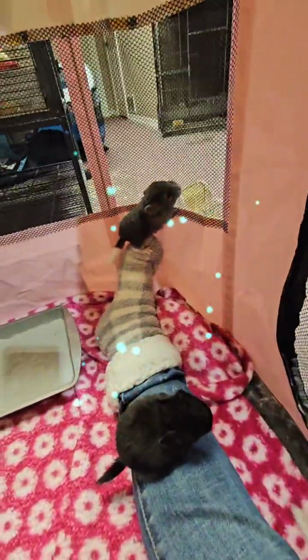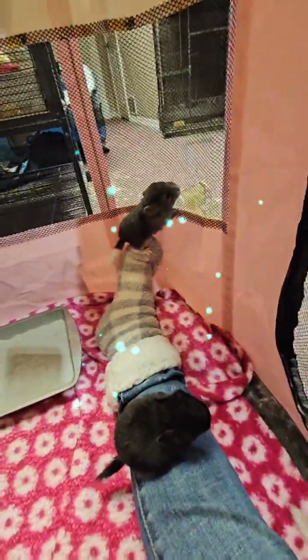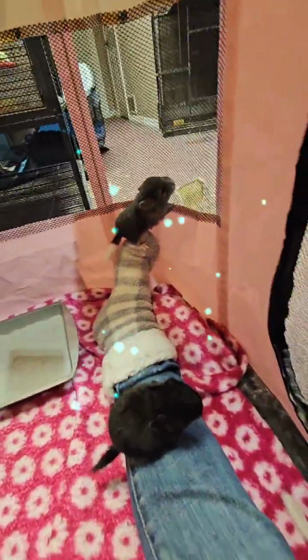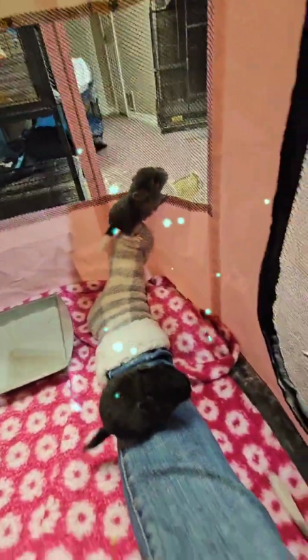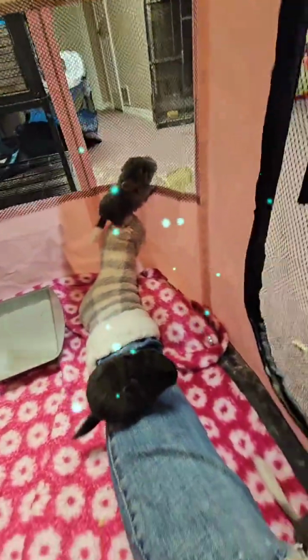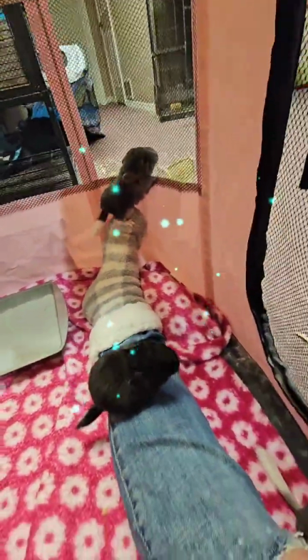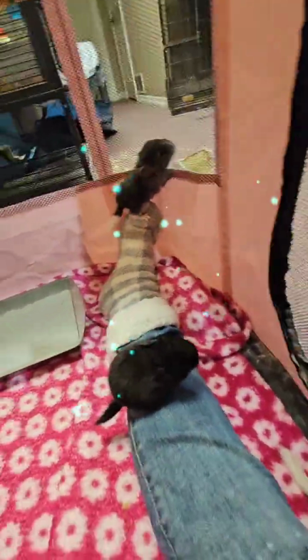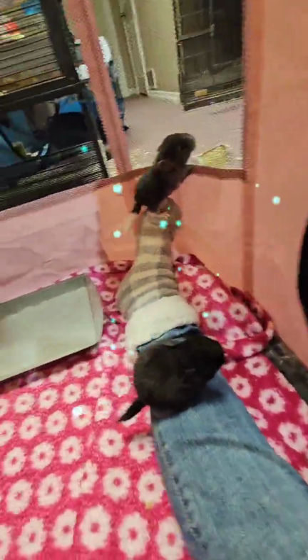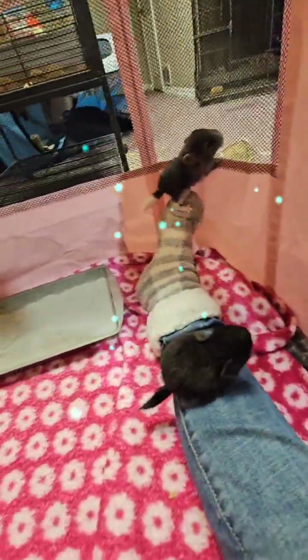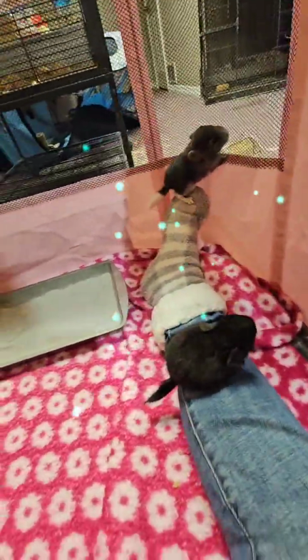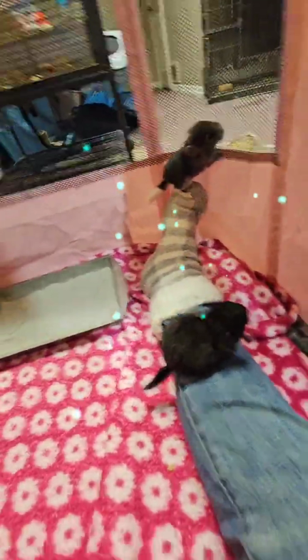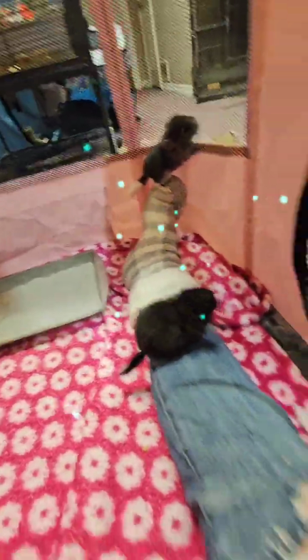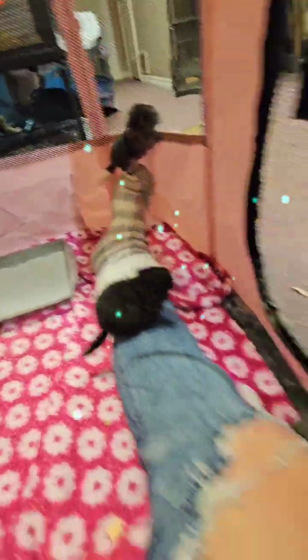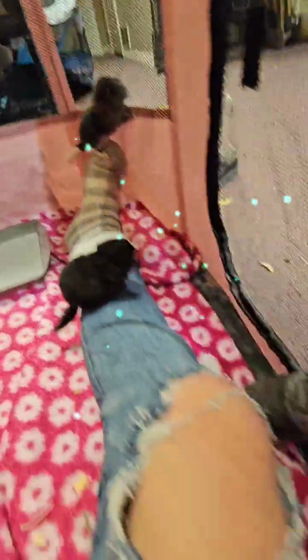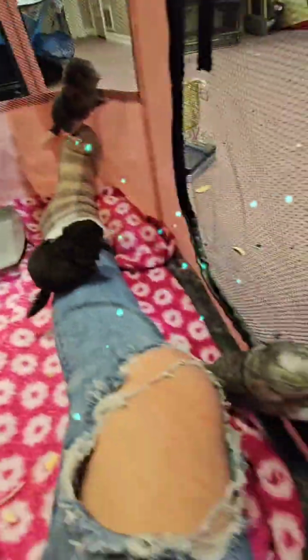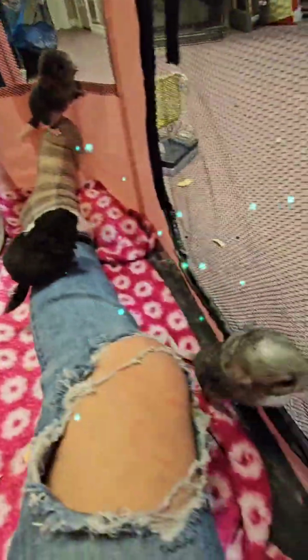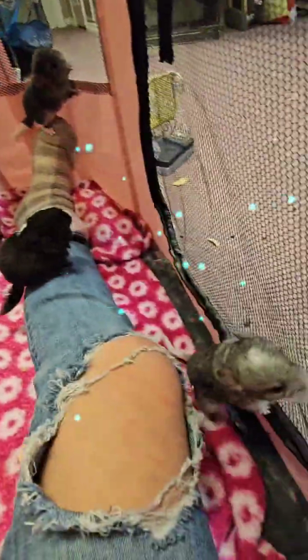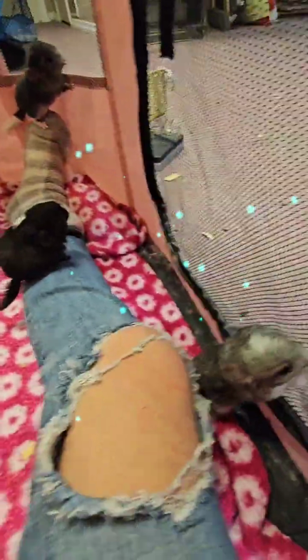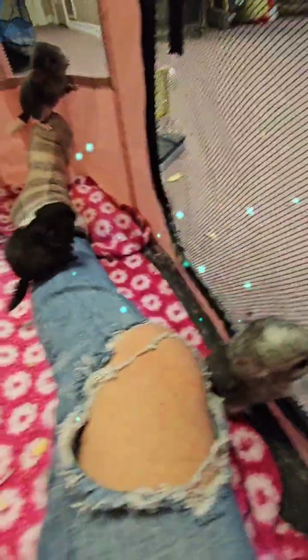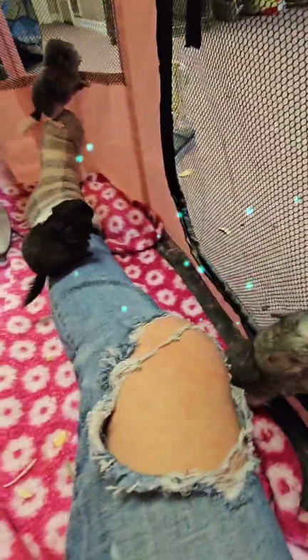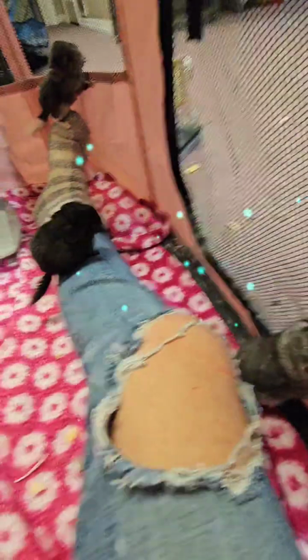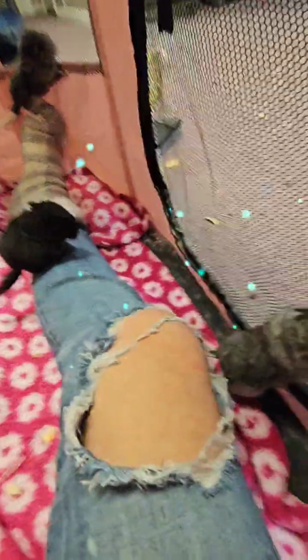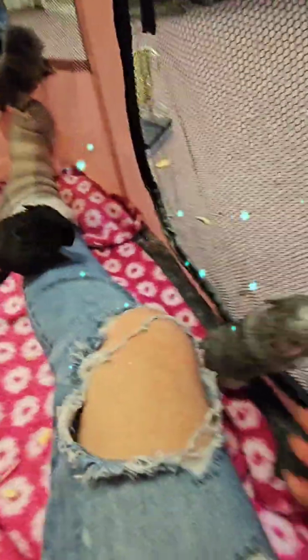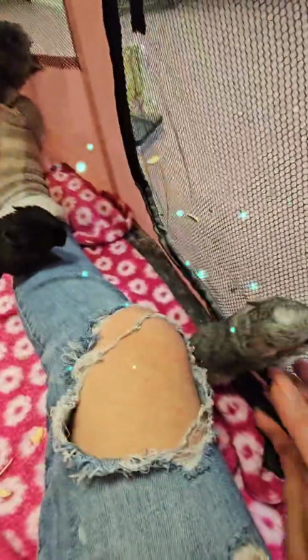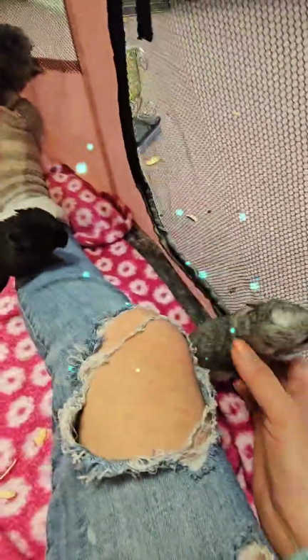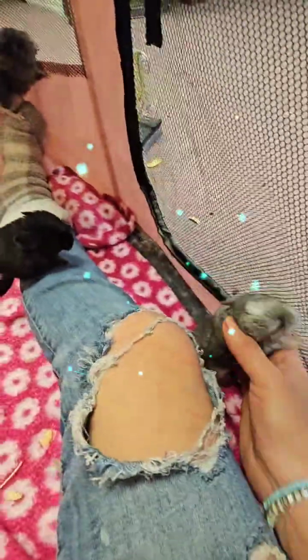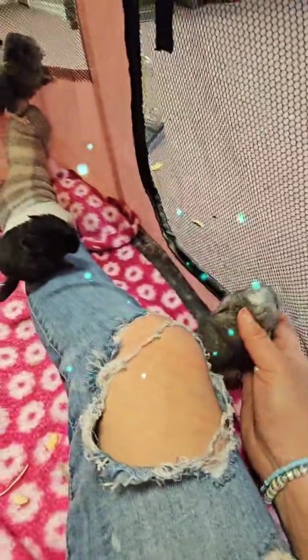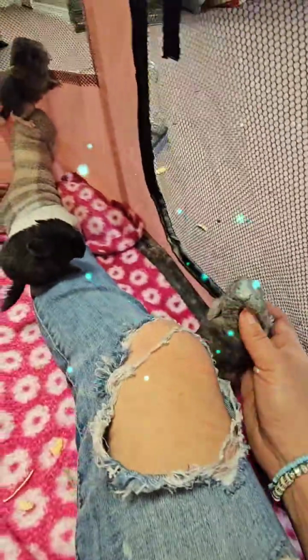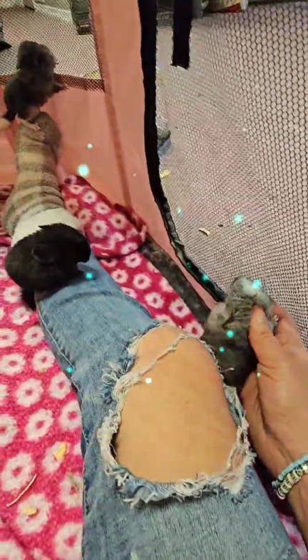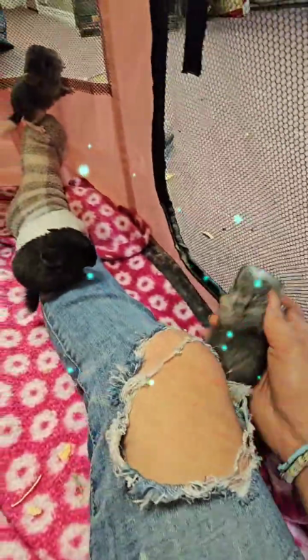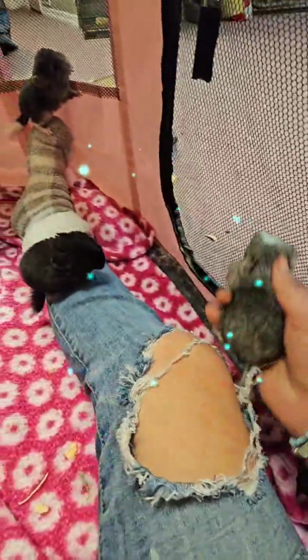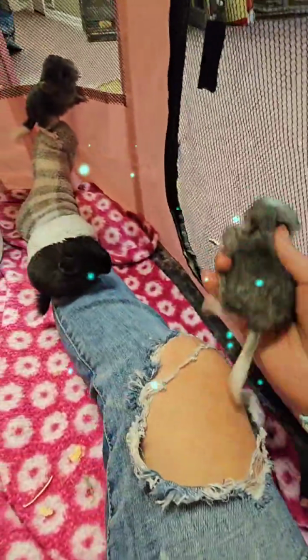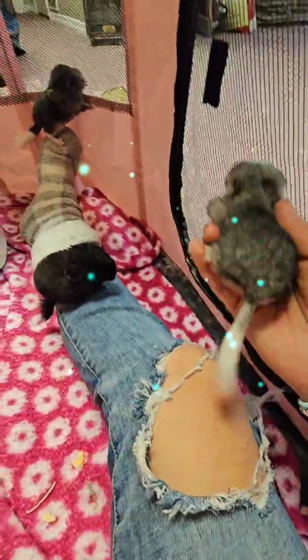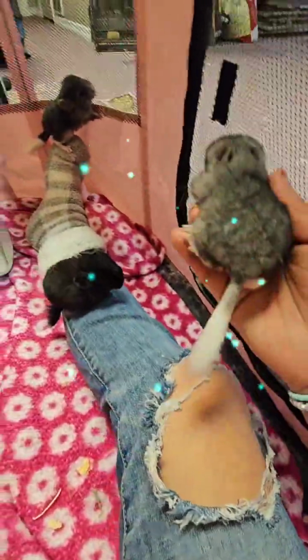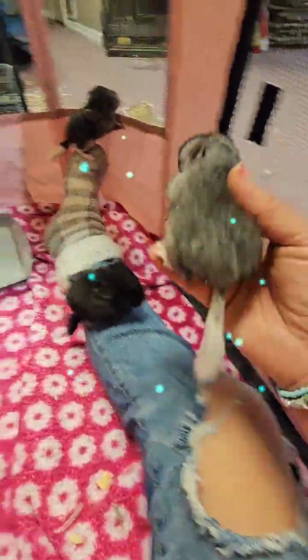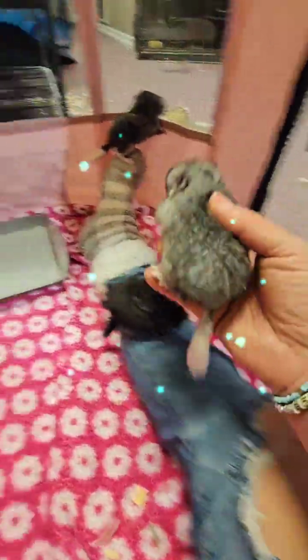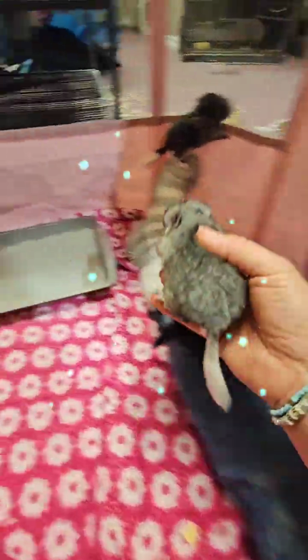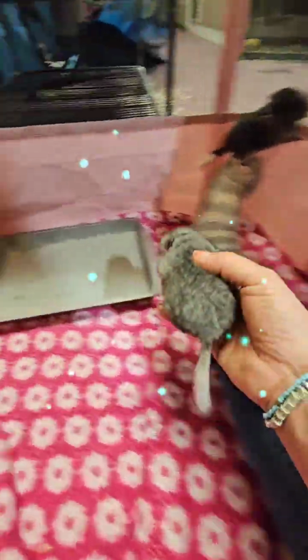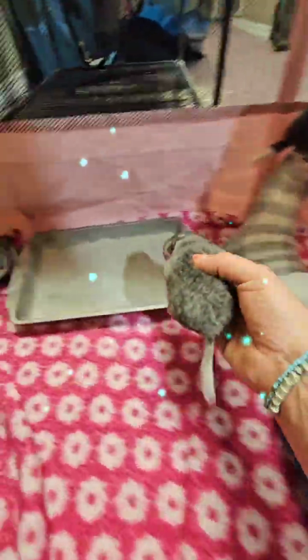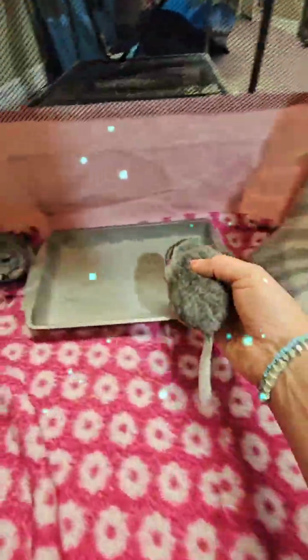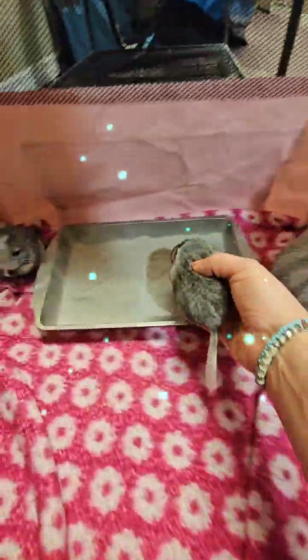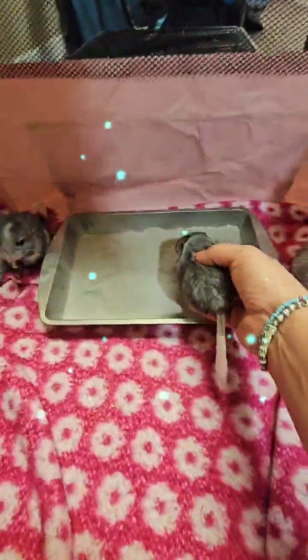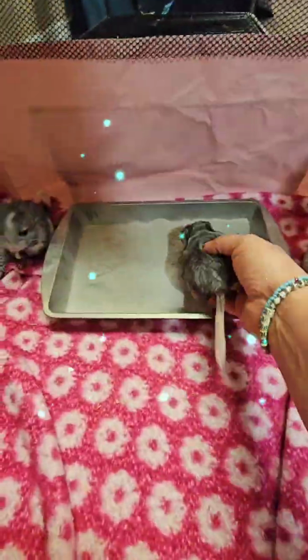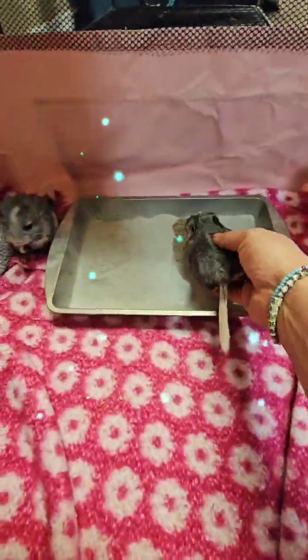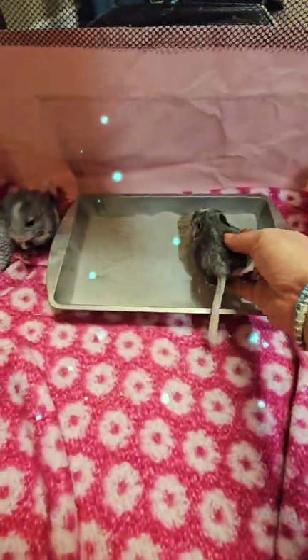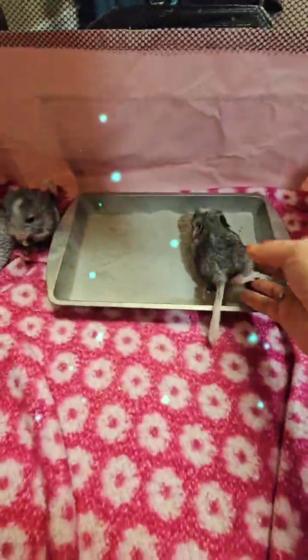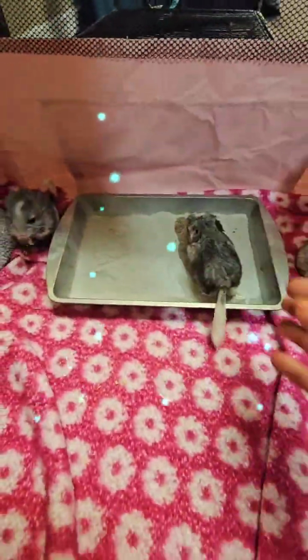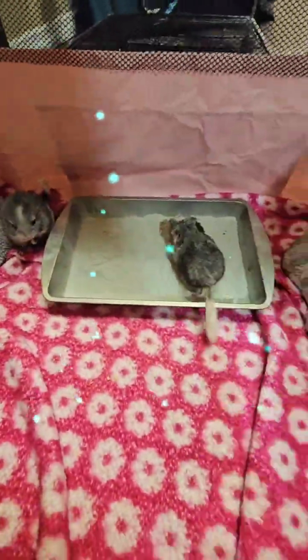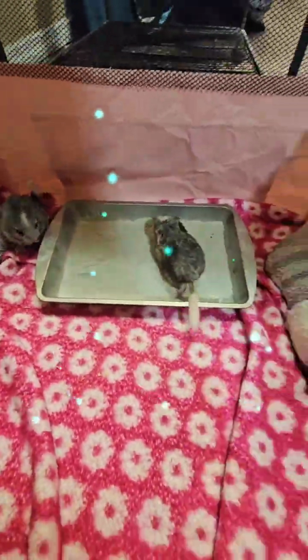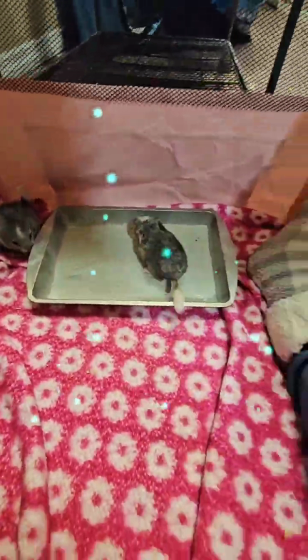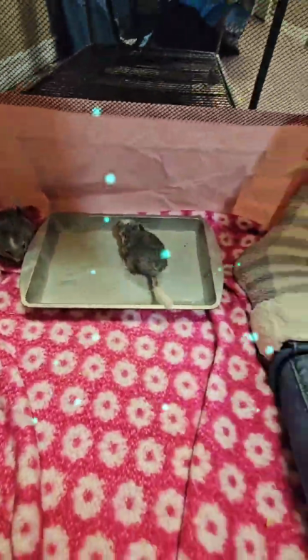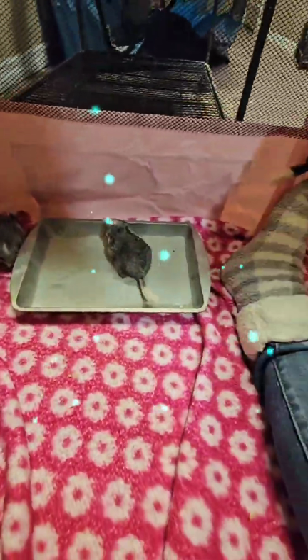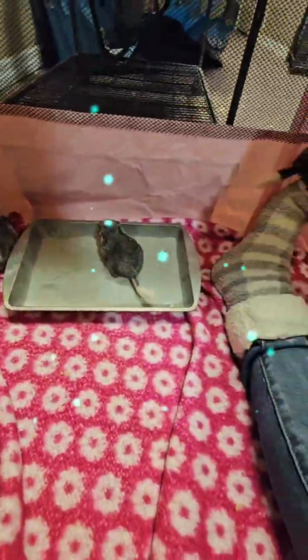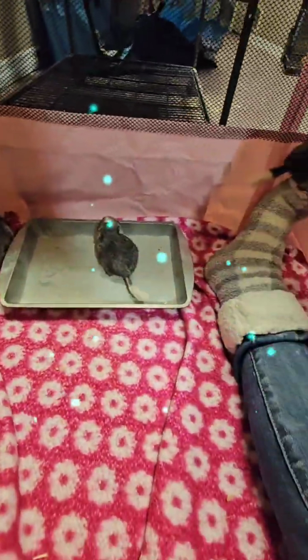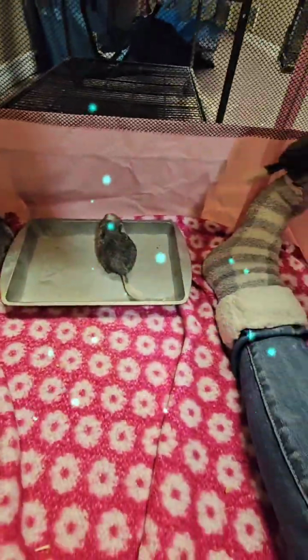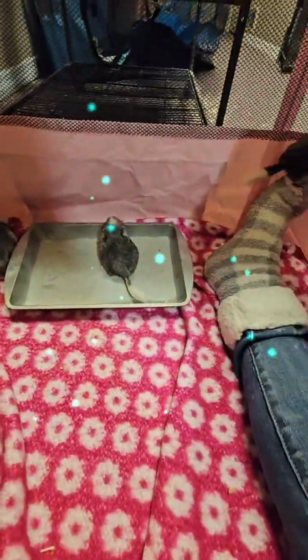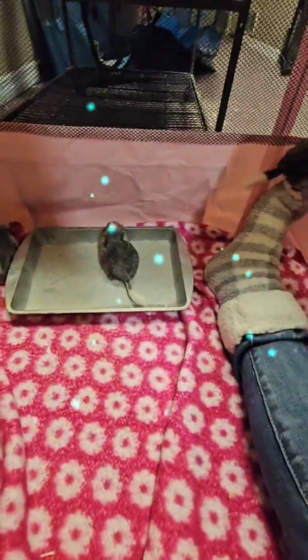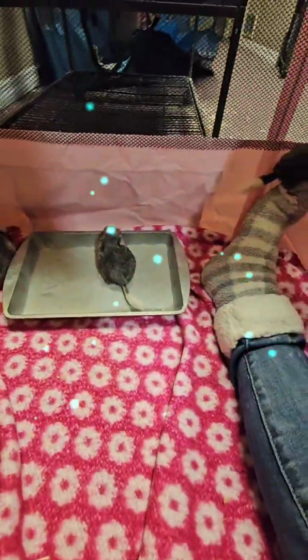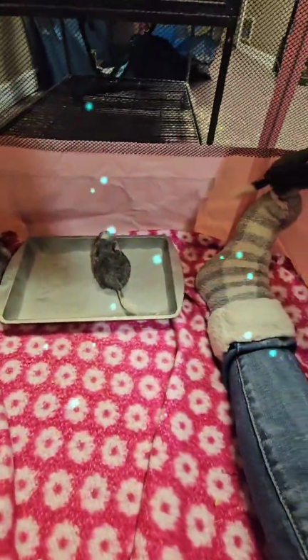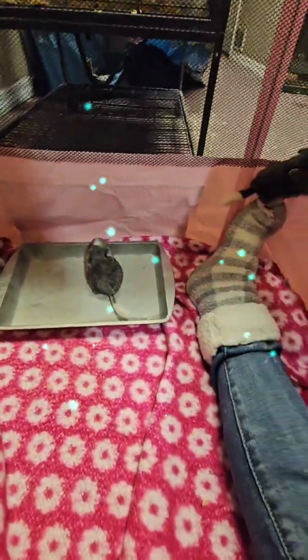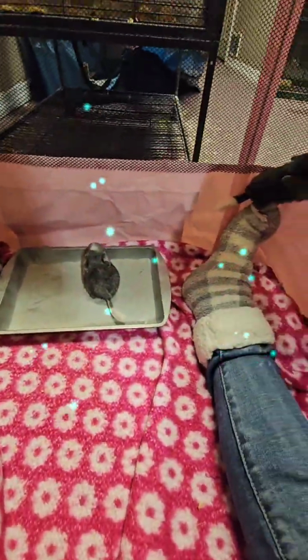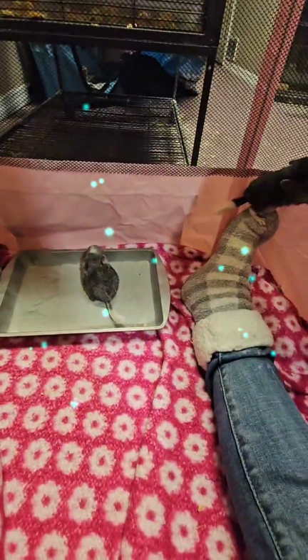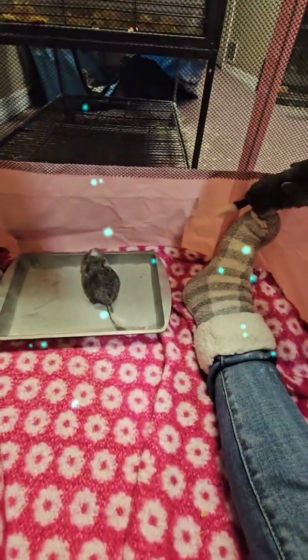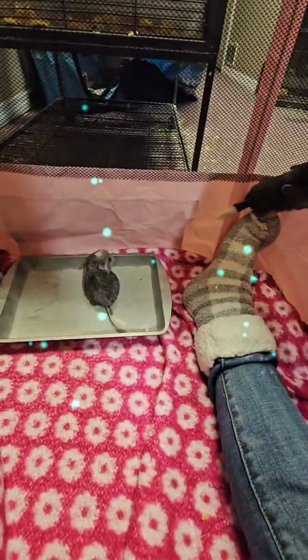The little boy did a dust bath on live today, but I haven't seen him try to do it again since.